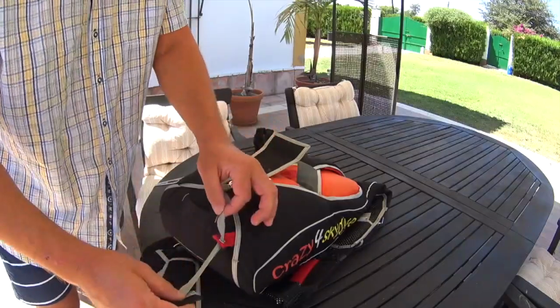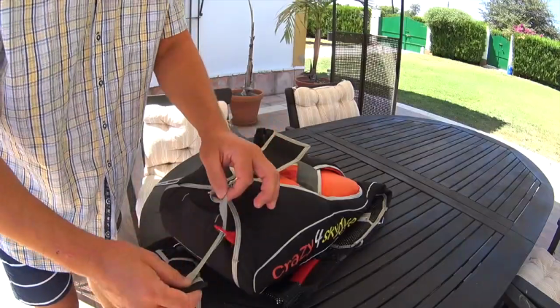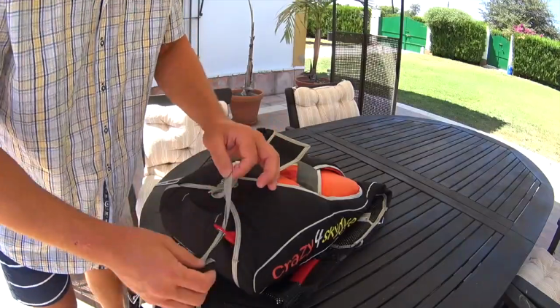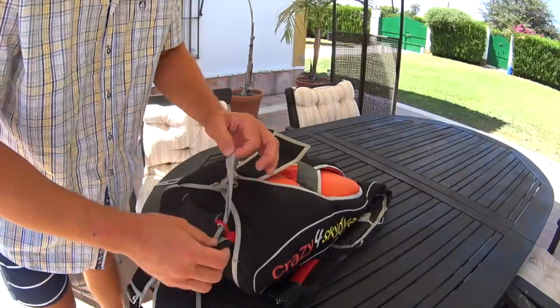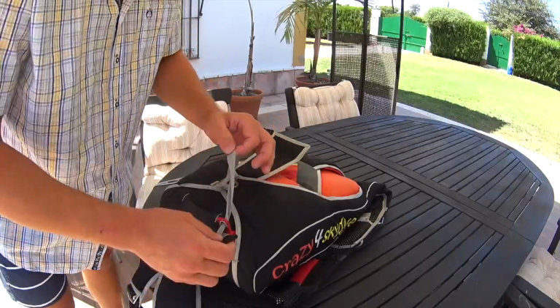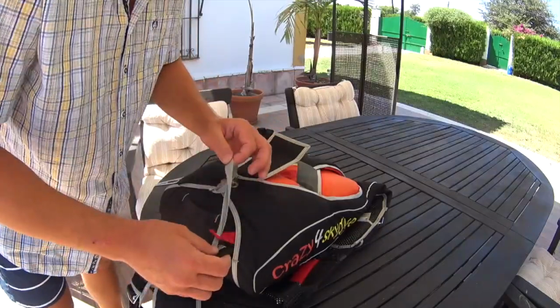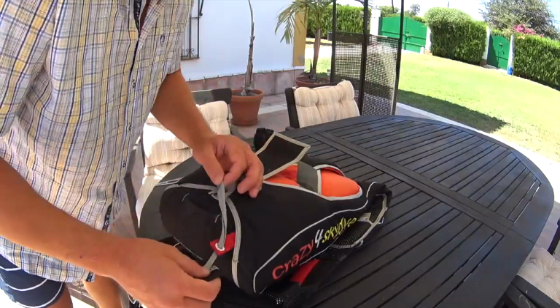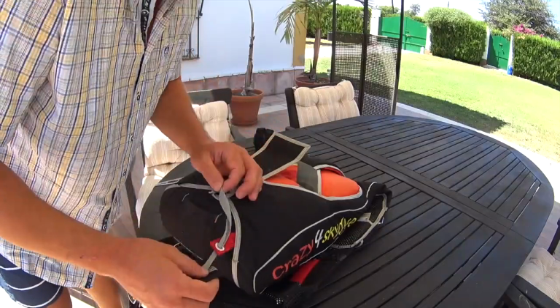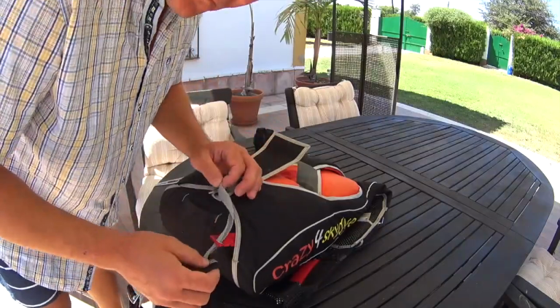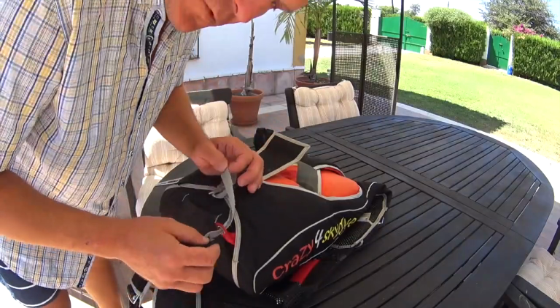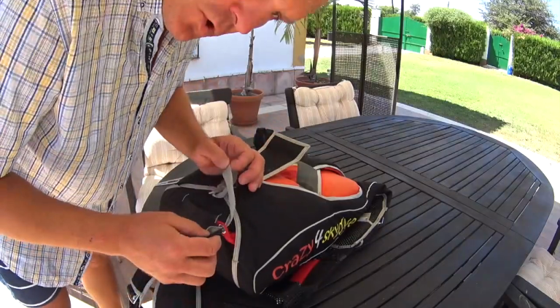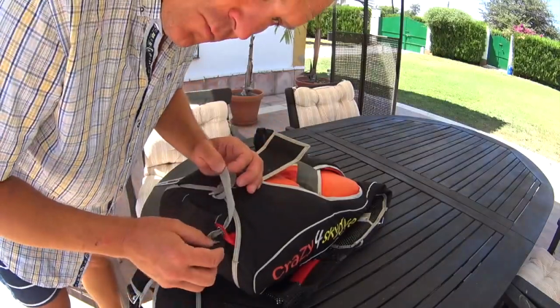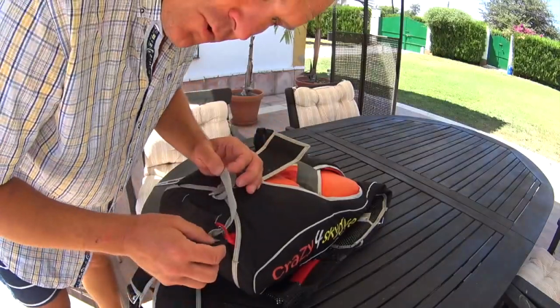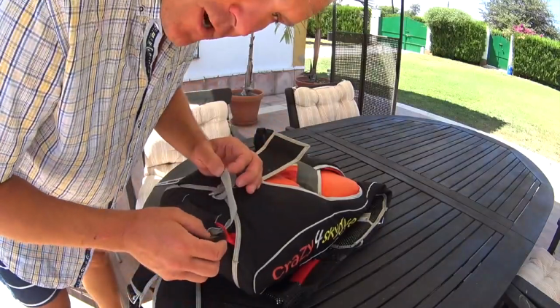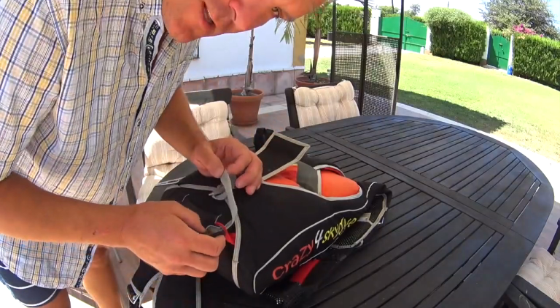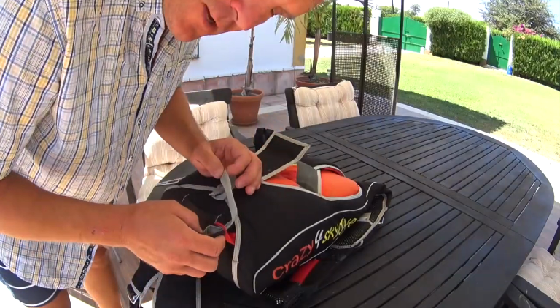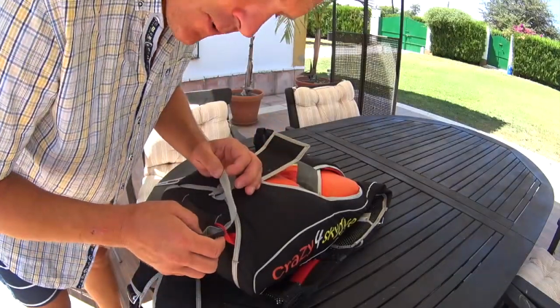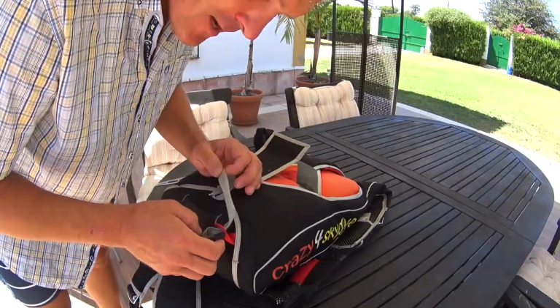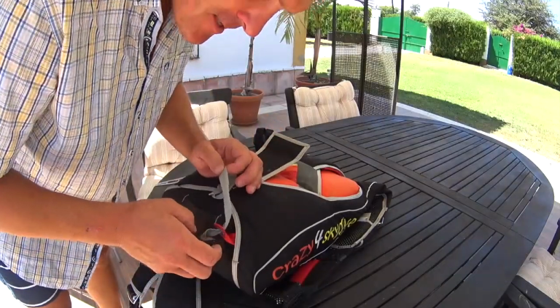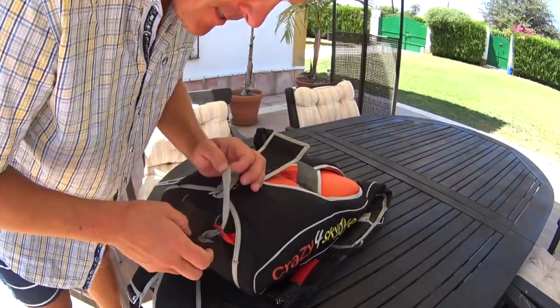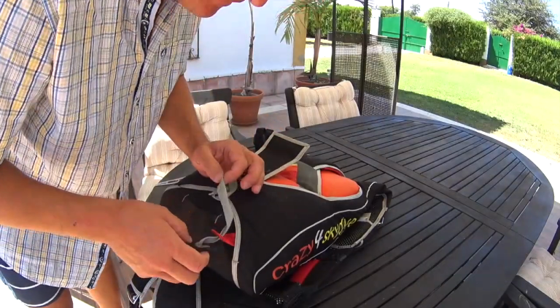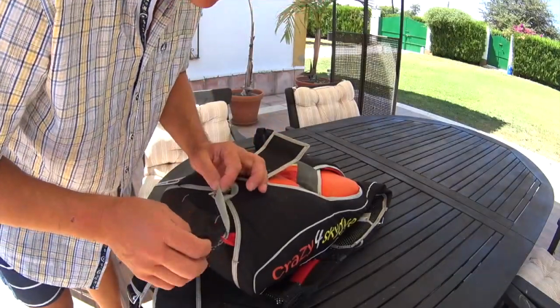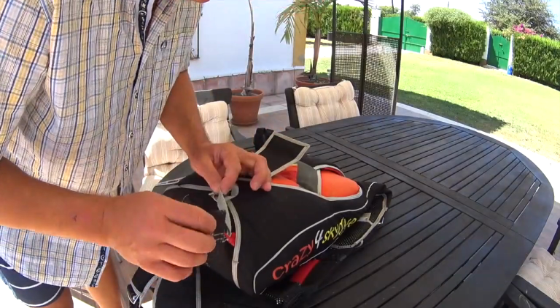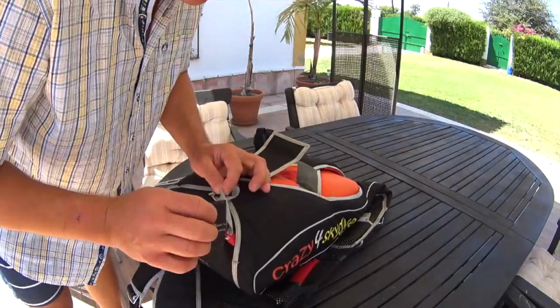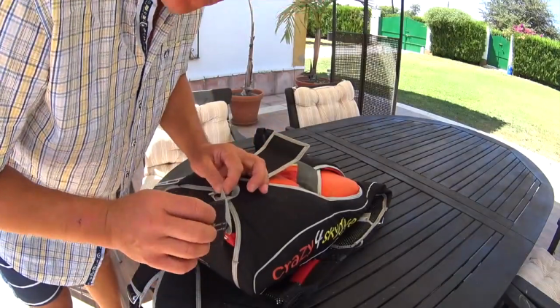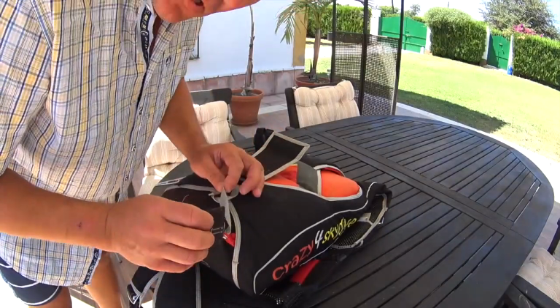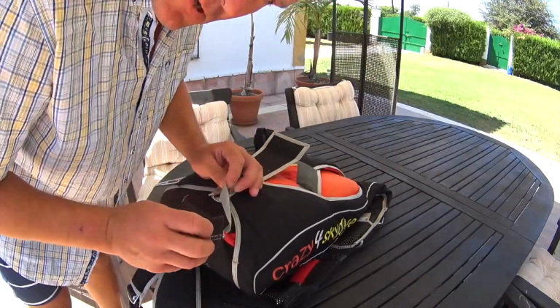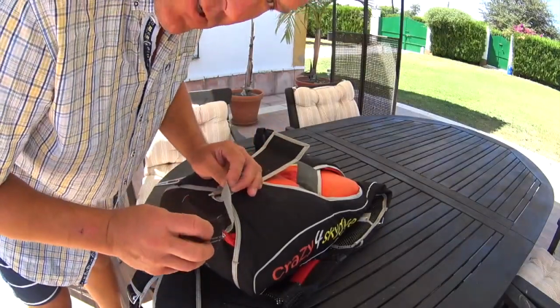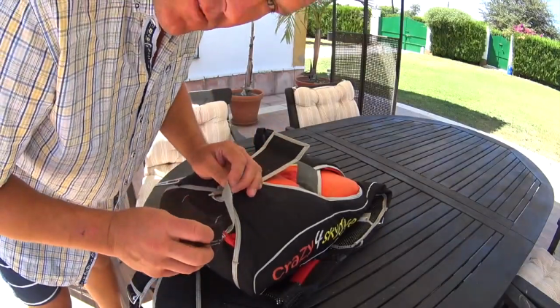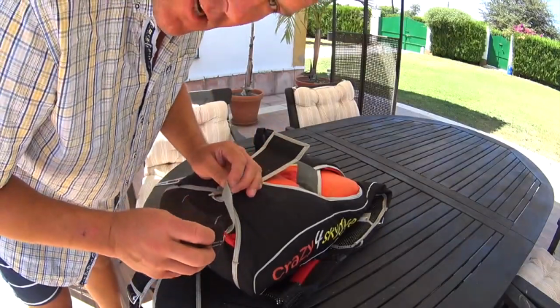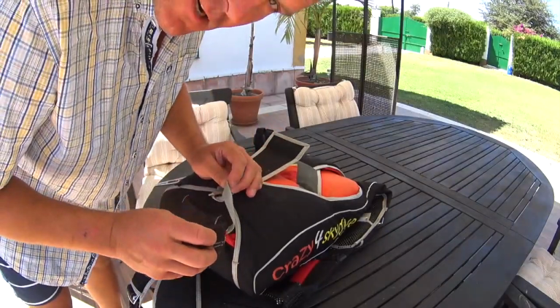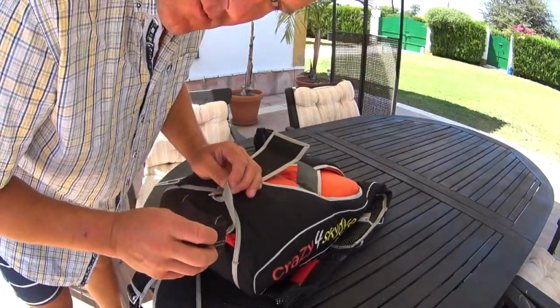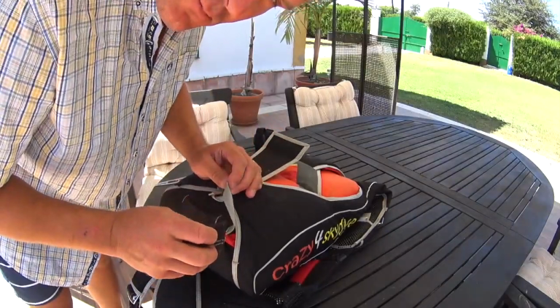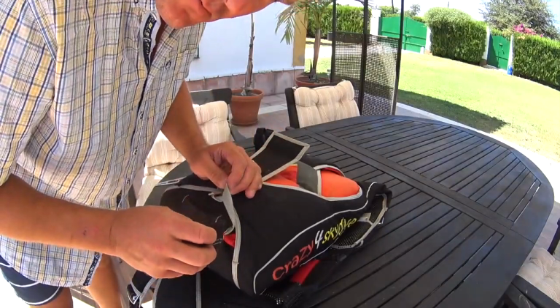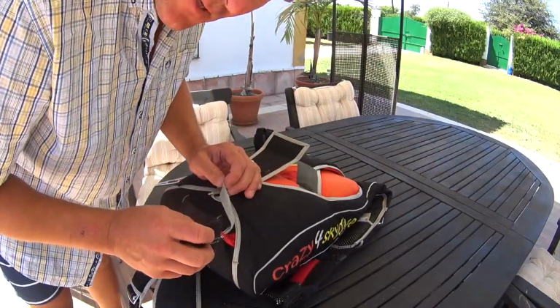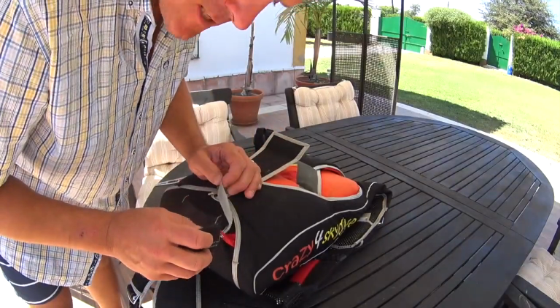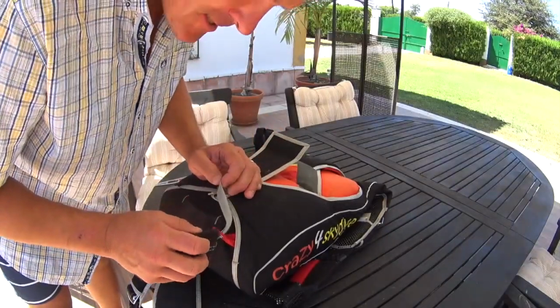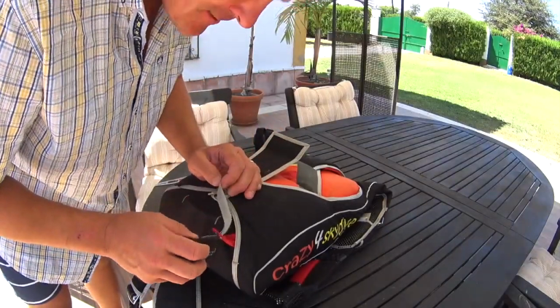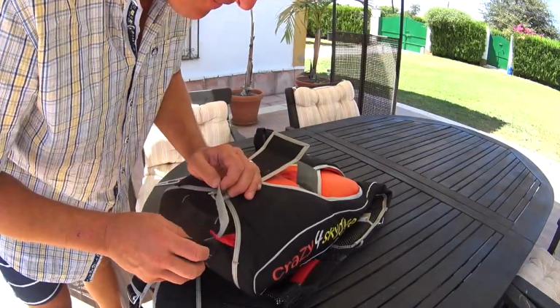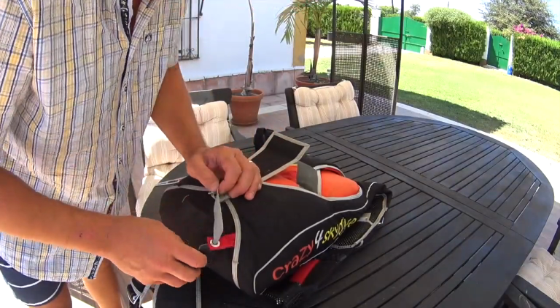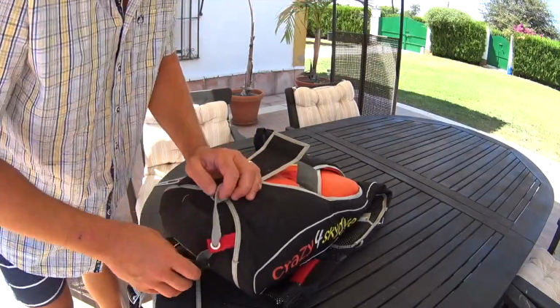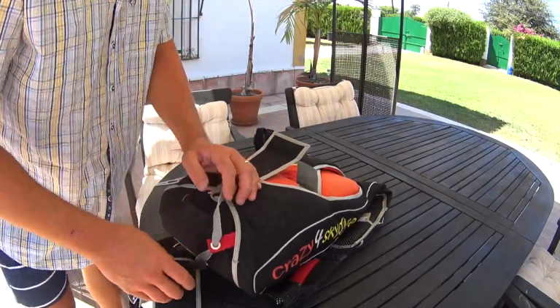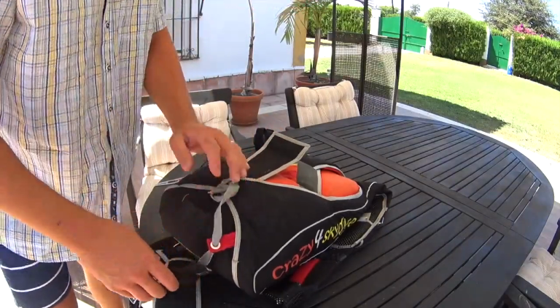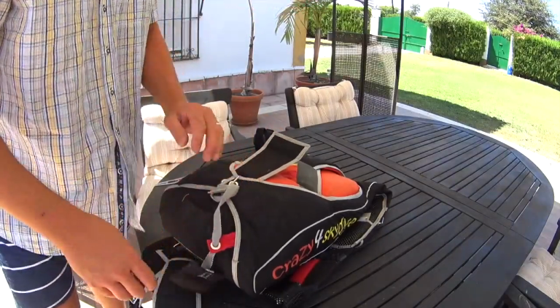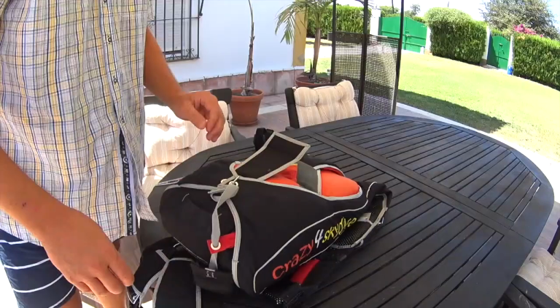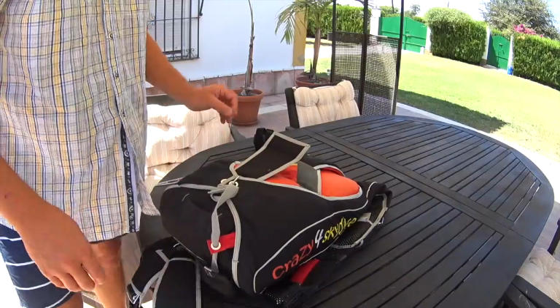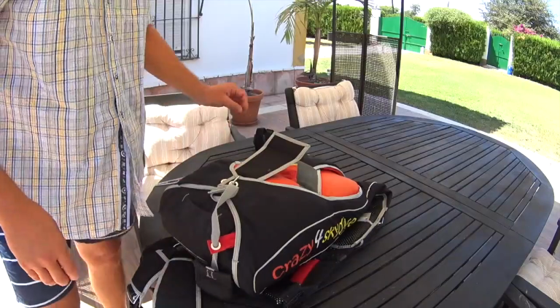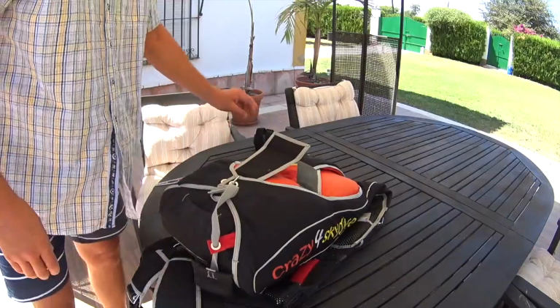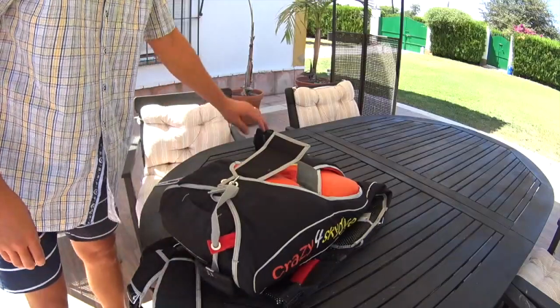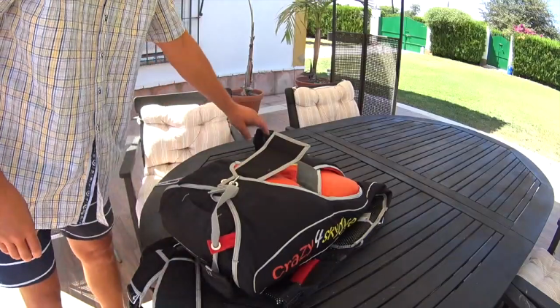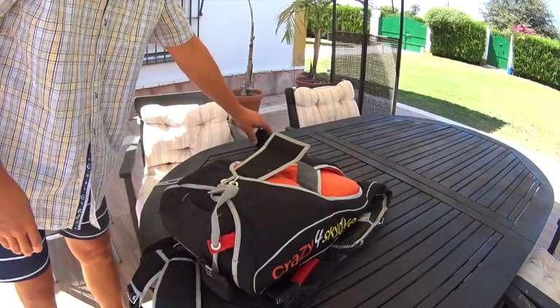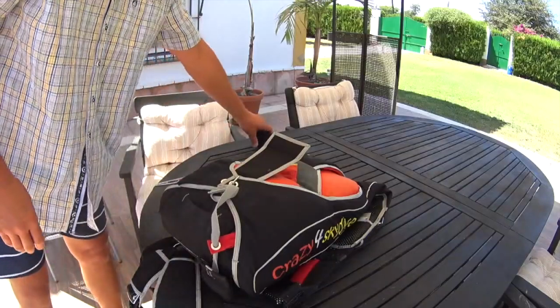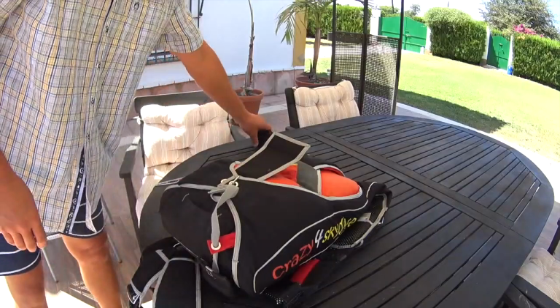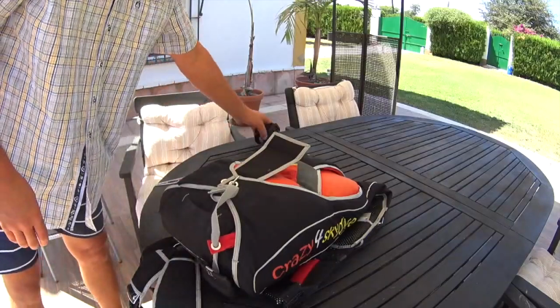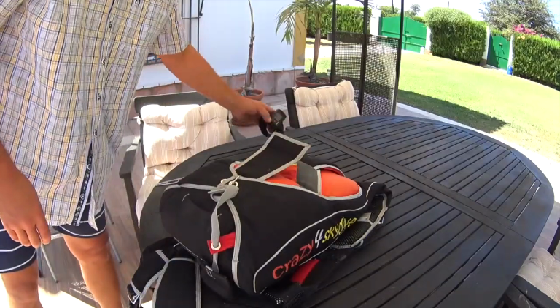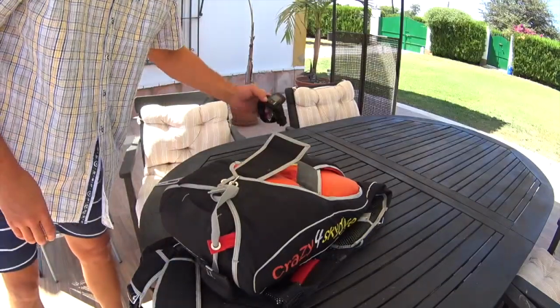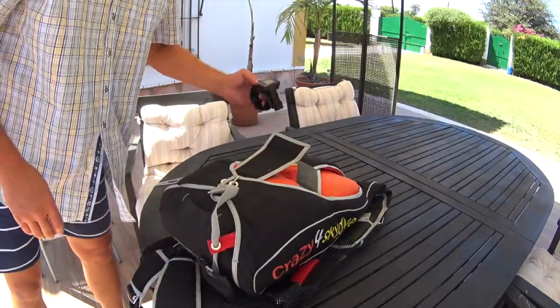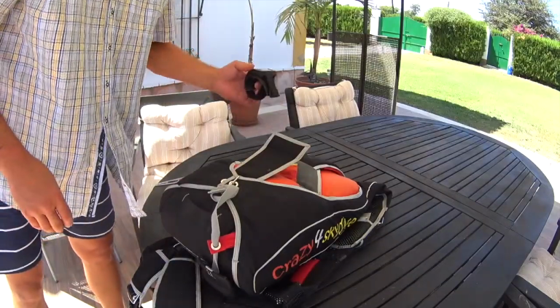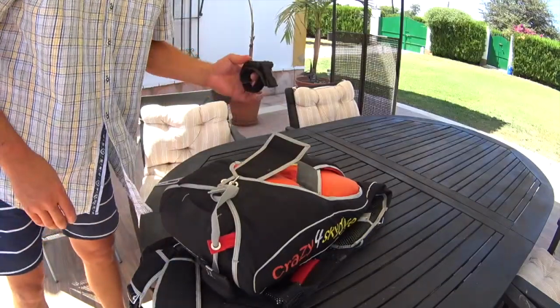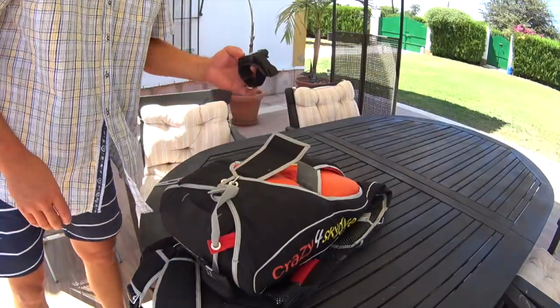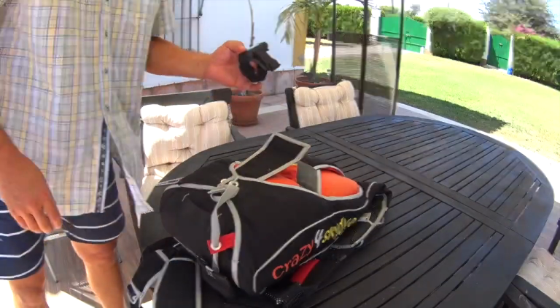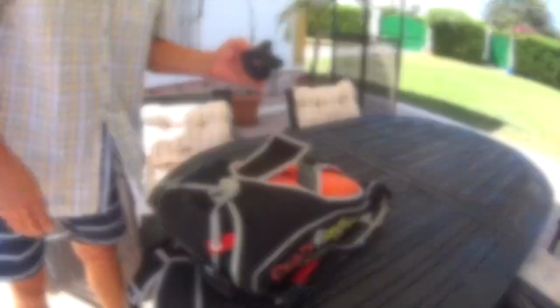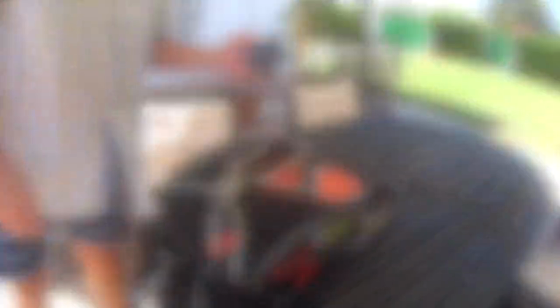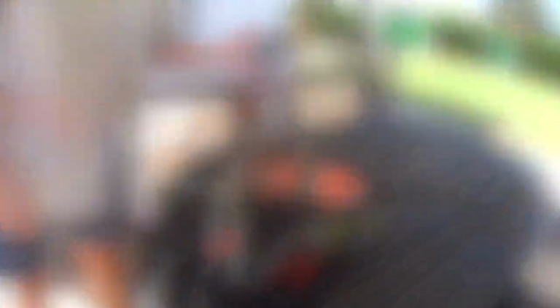So no more cutaways because of a hard pull, please.